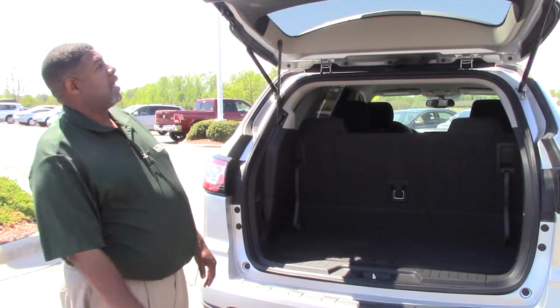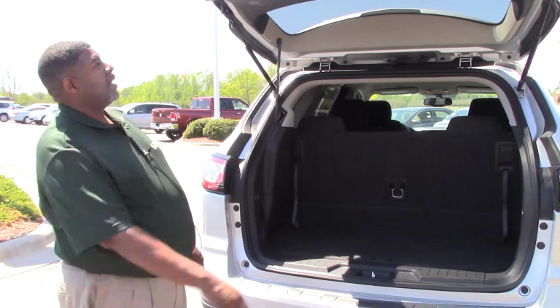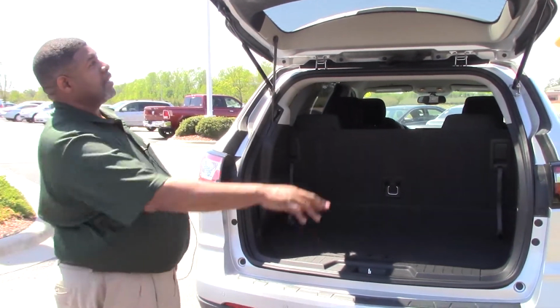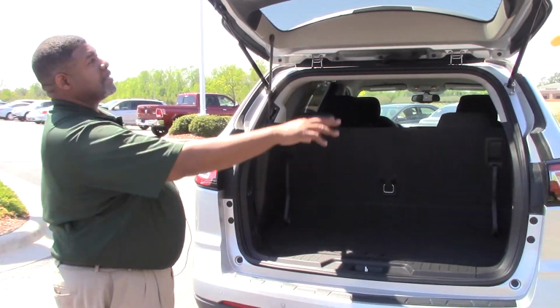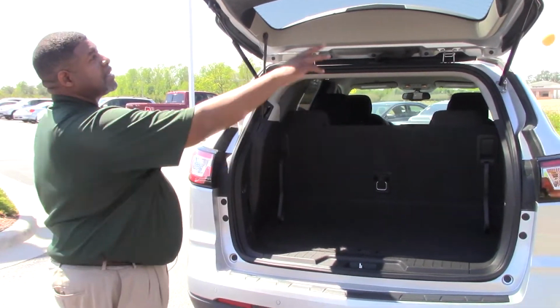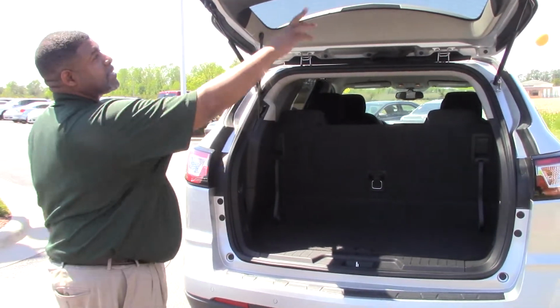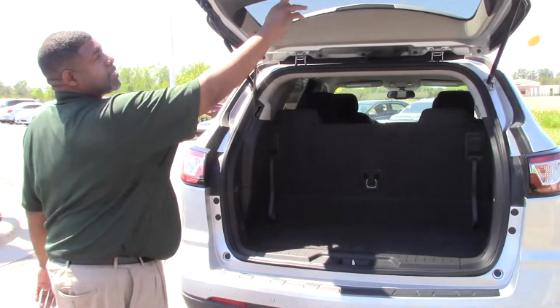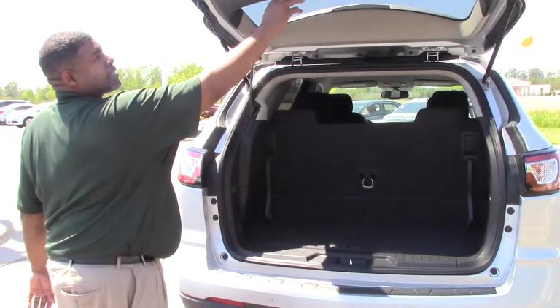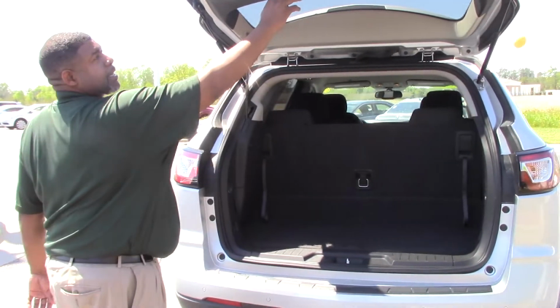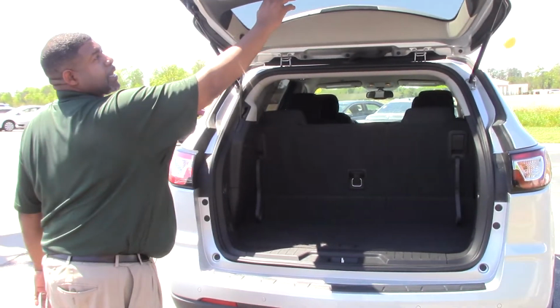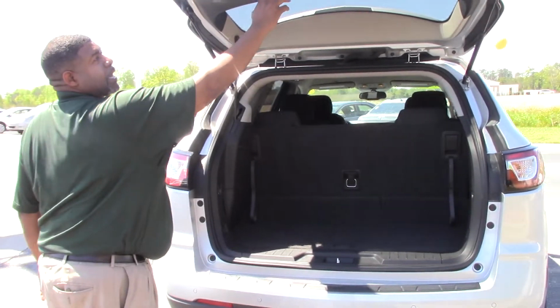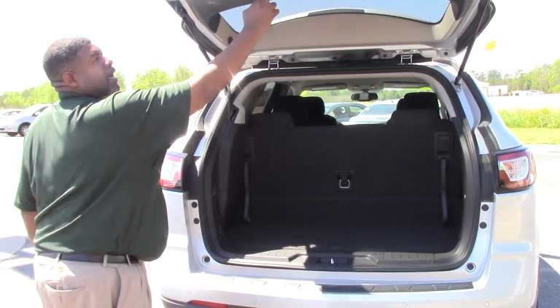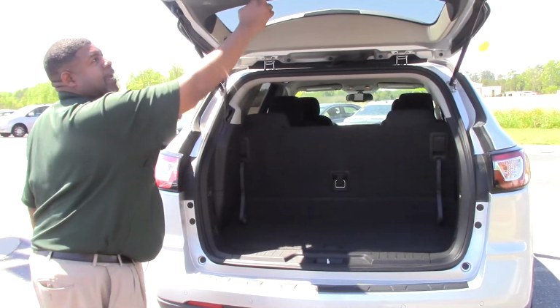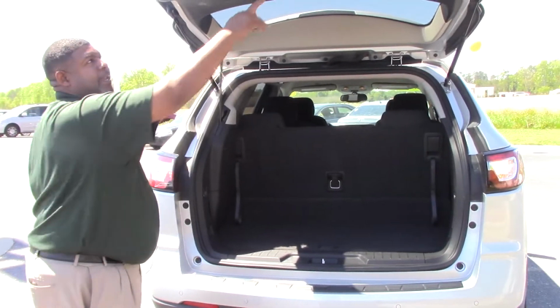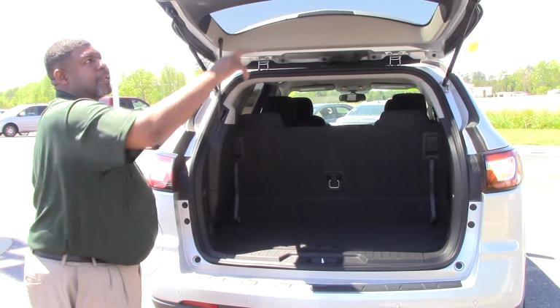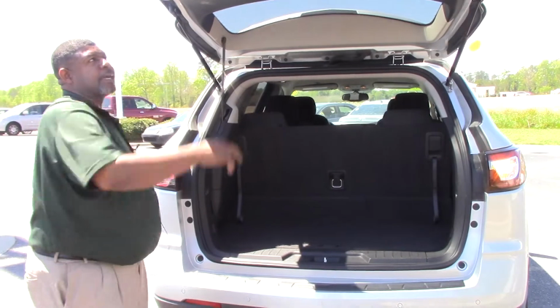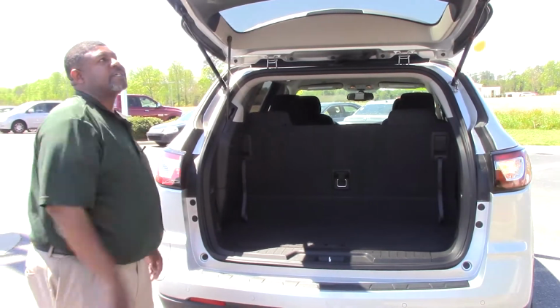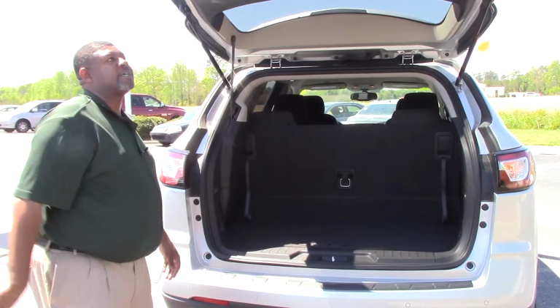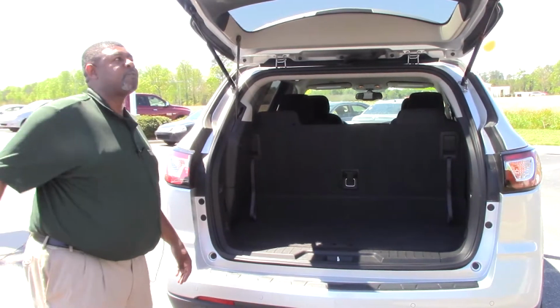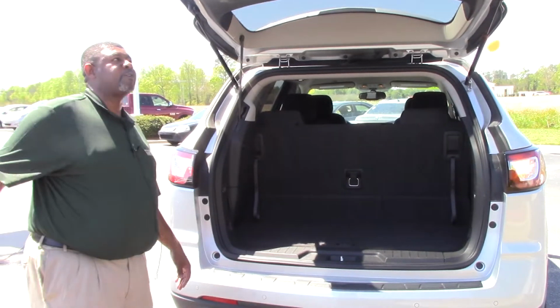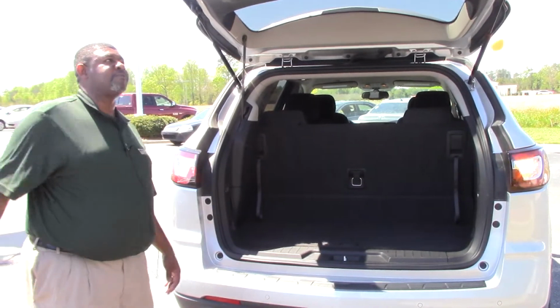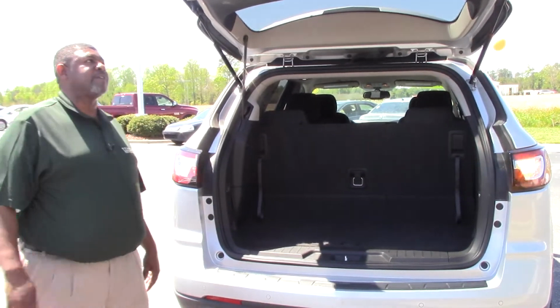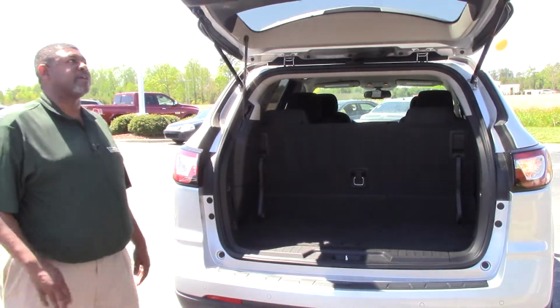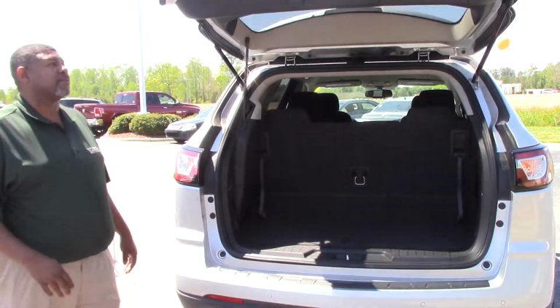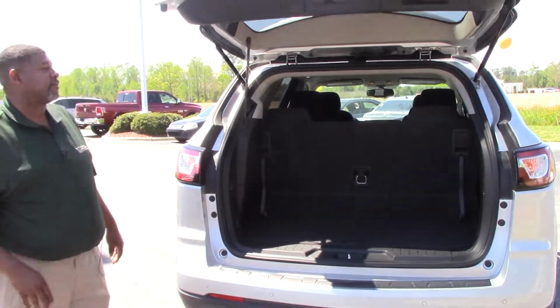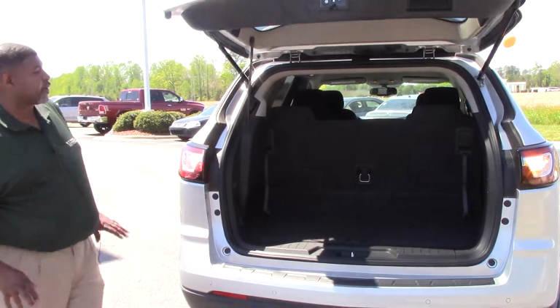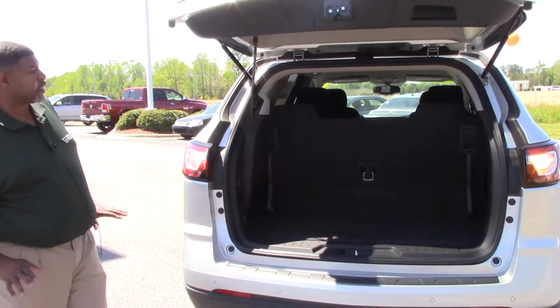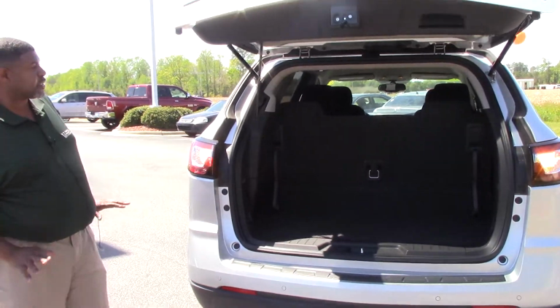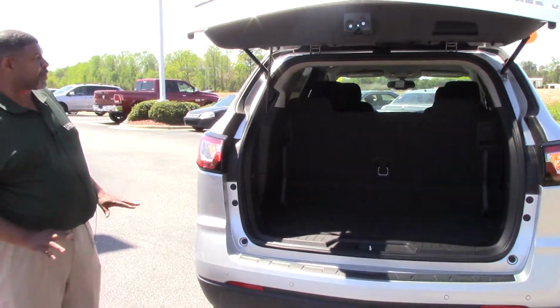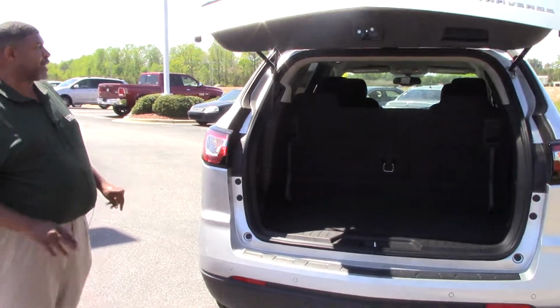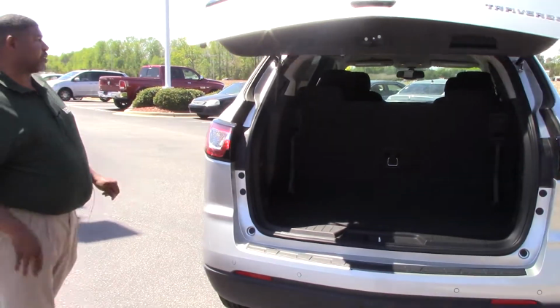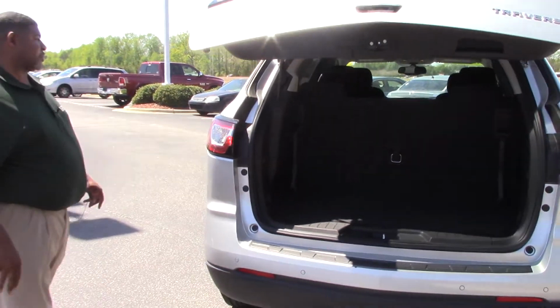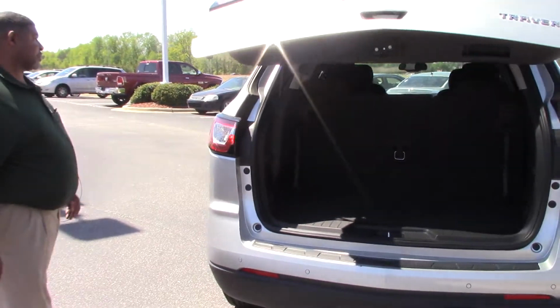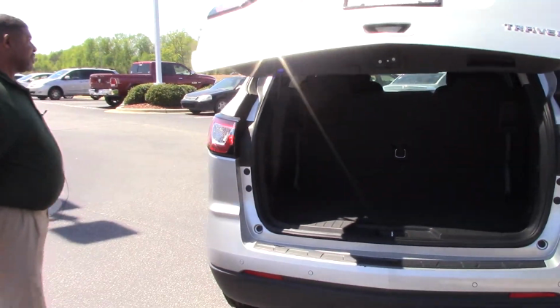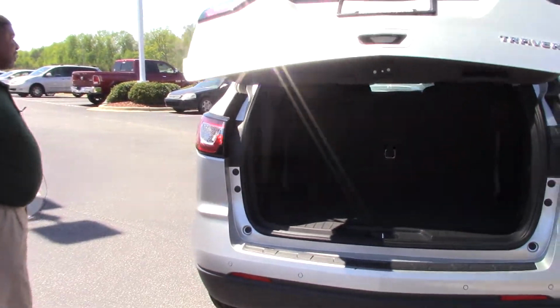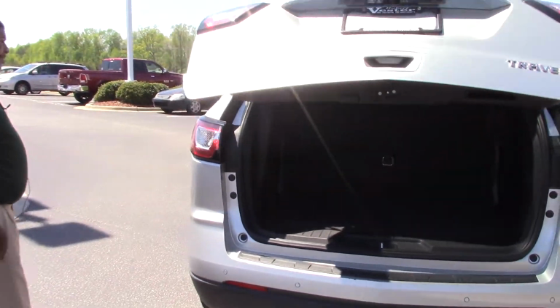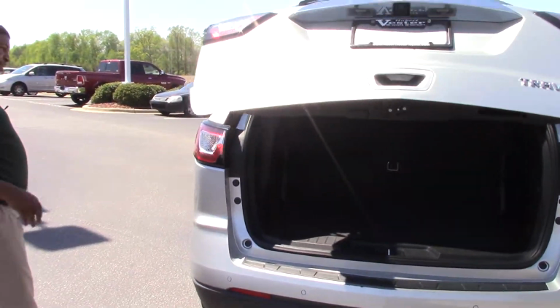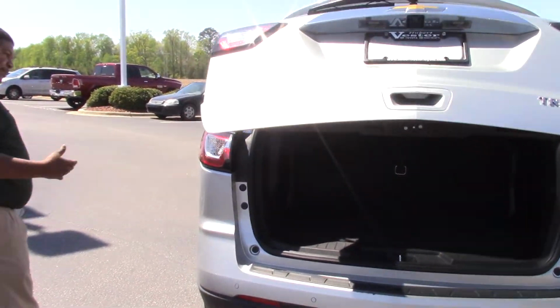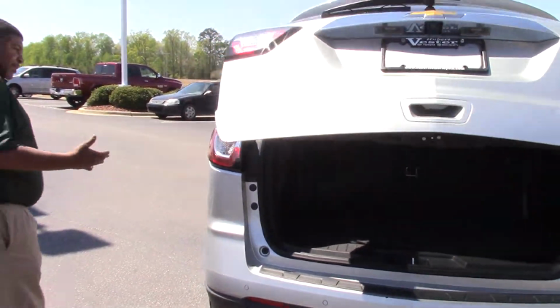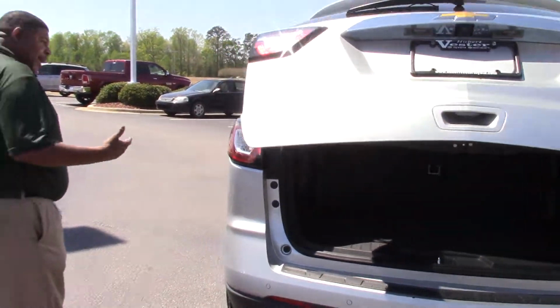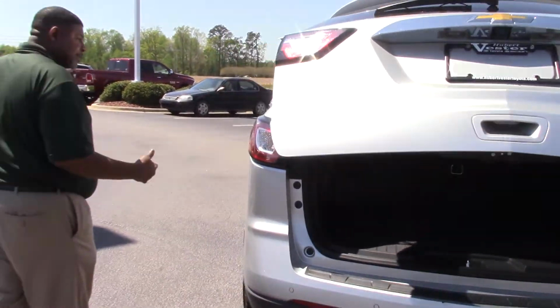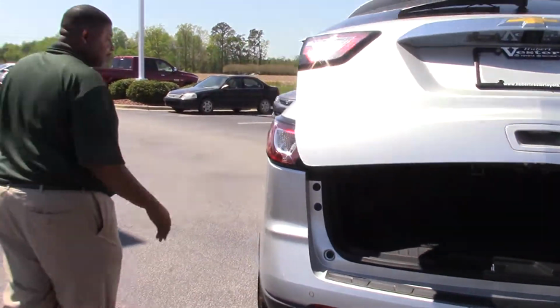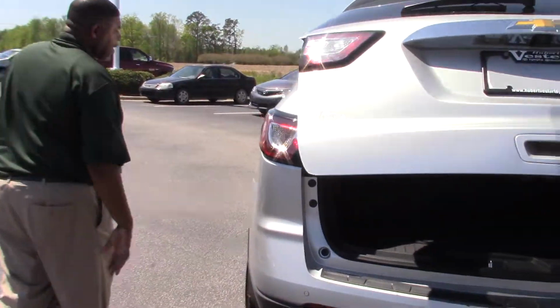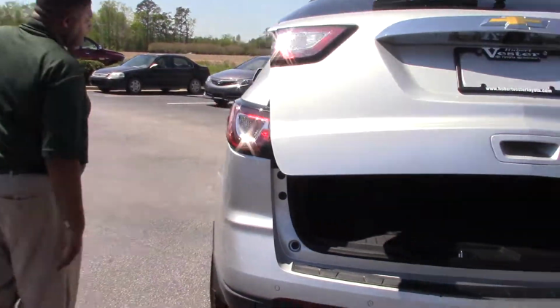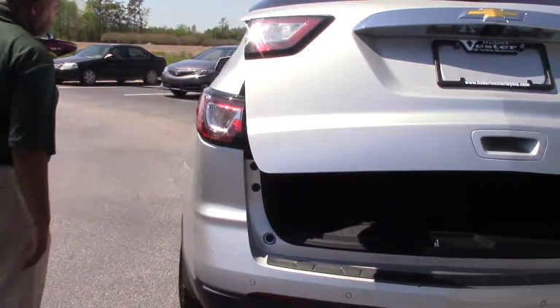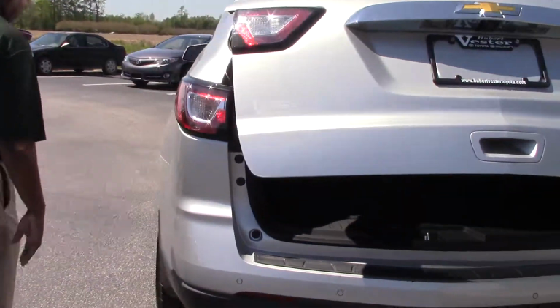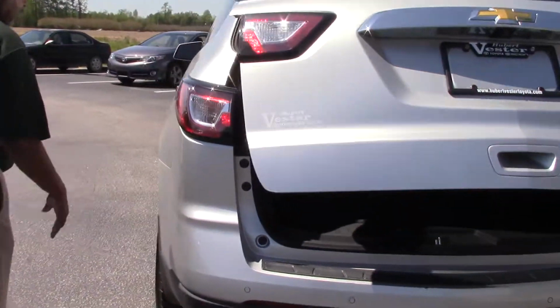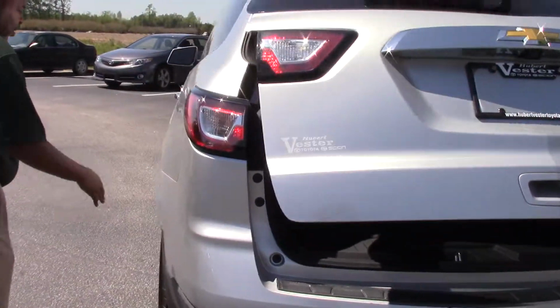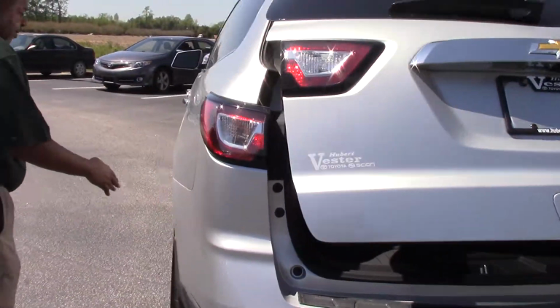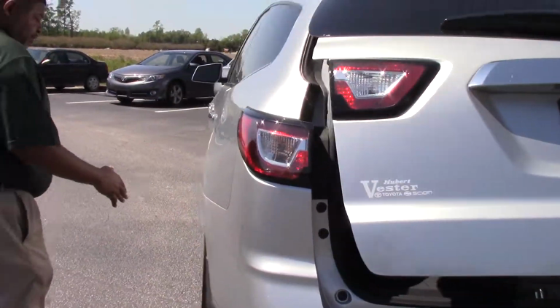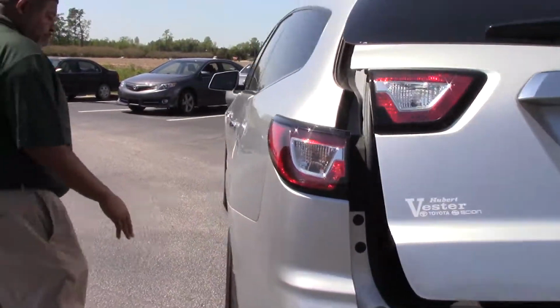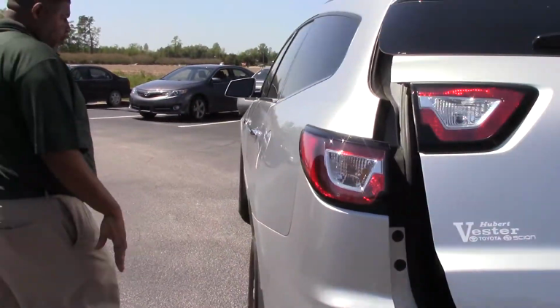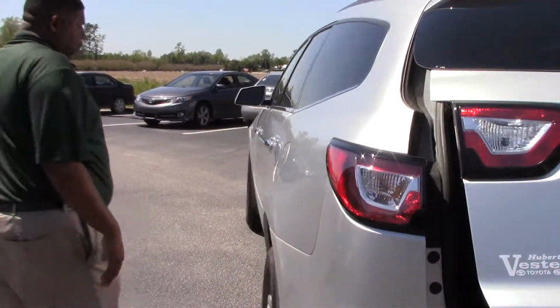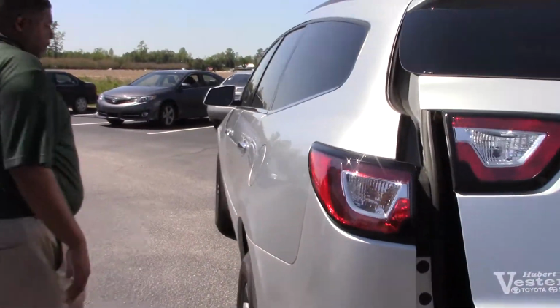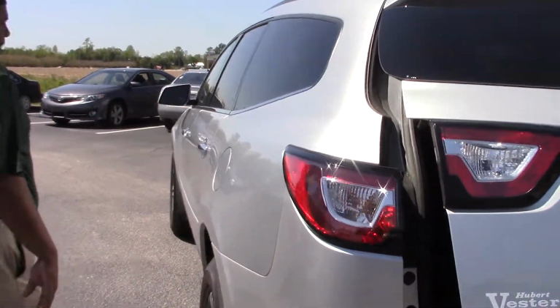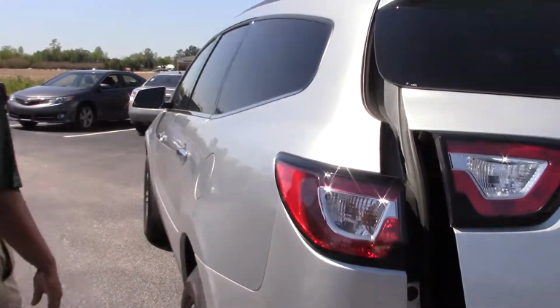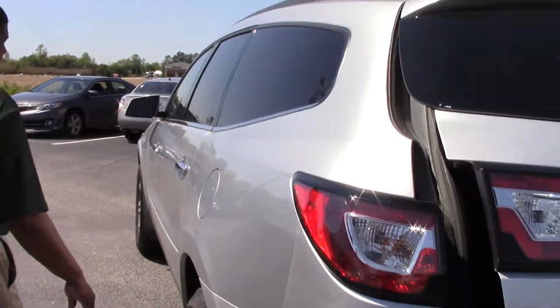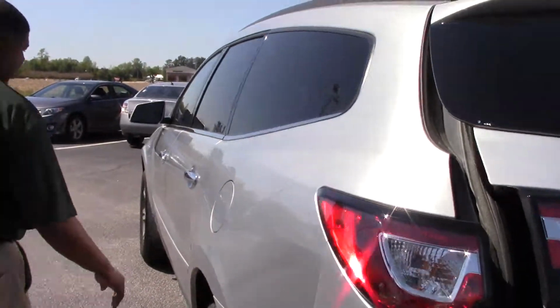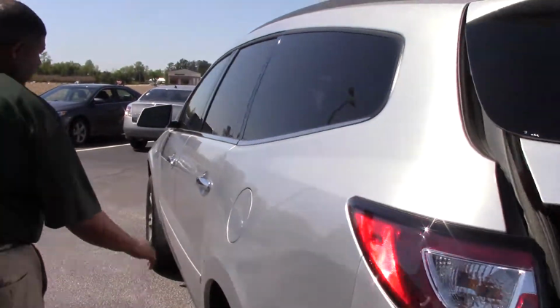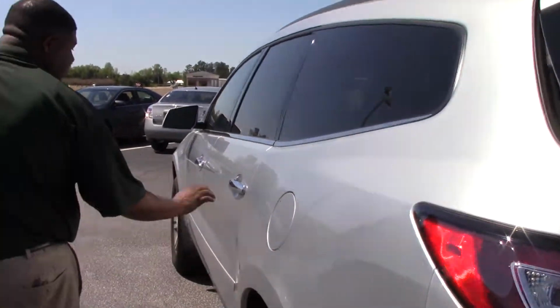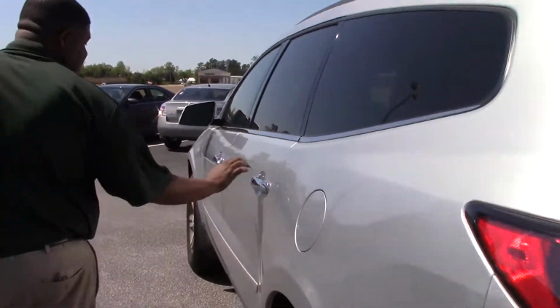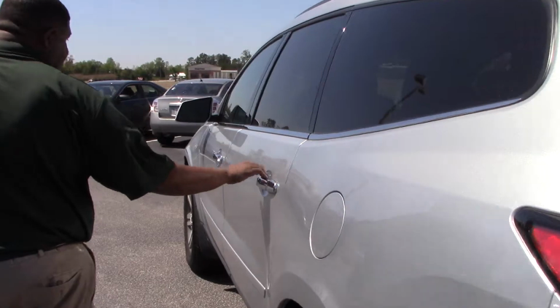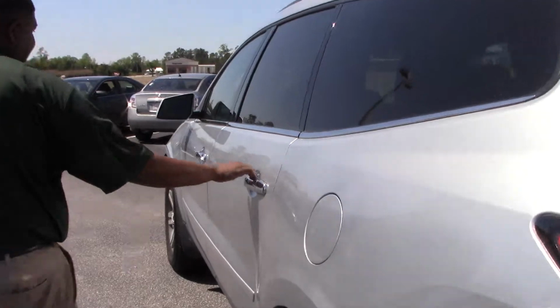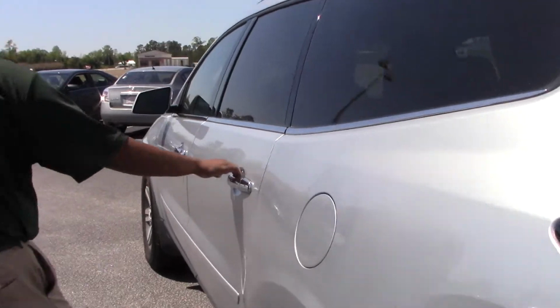This is again a nicely equipped vehicle — very spacious and nice and comfortable for traveling.